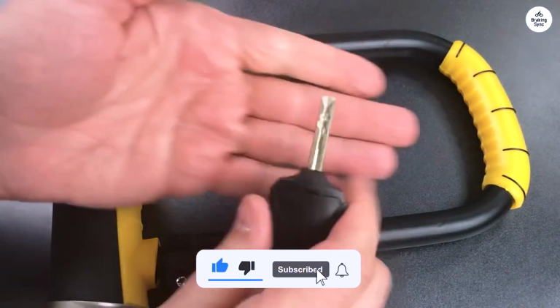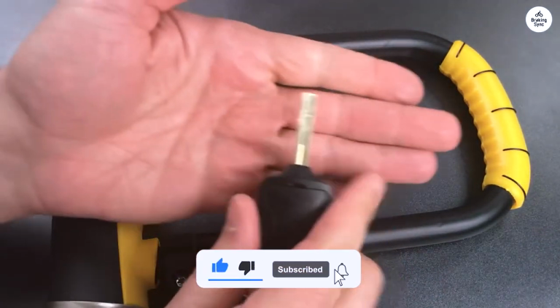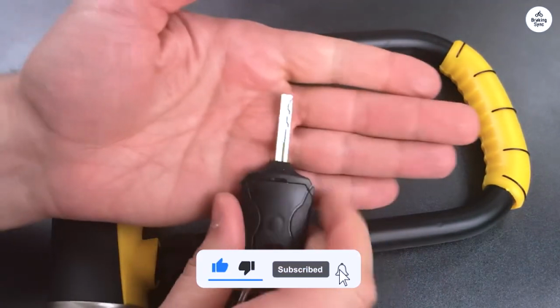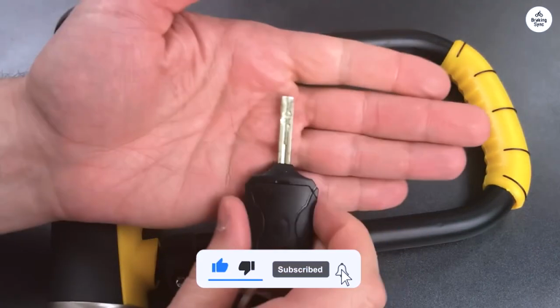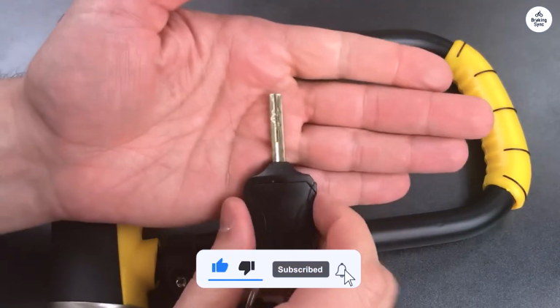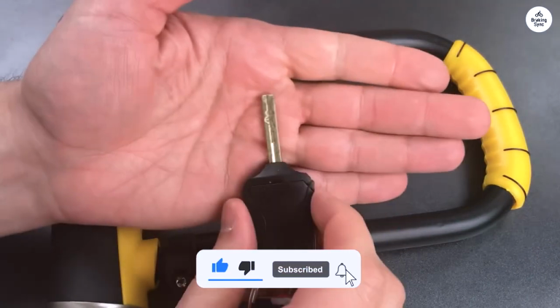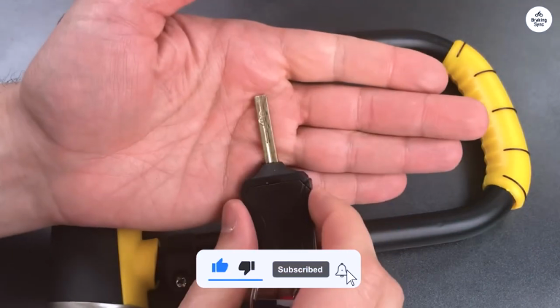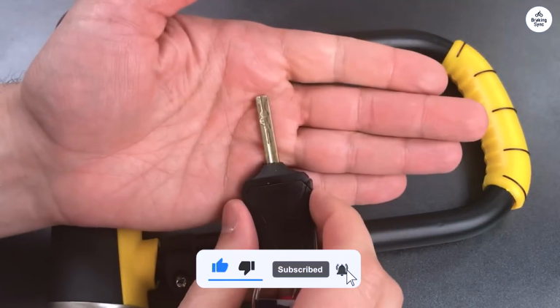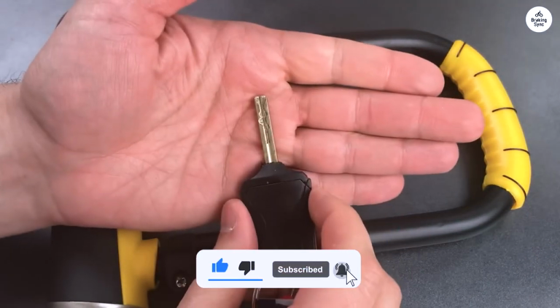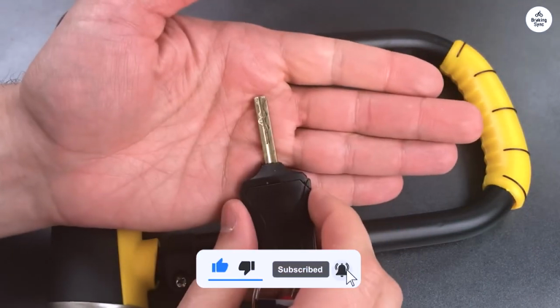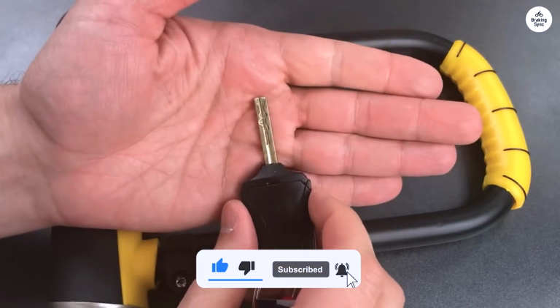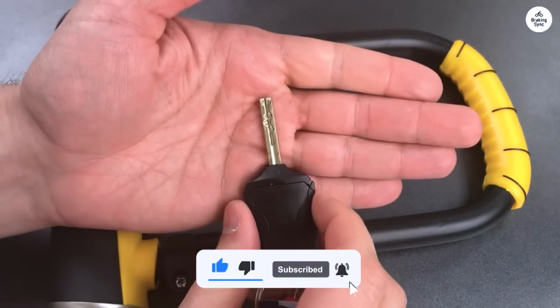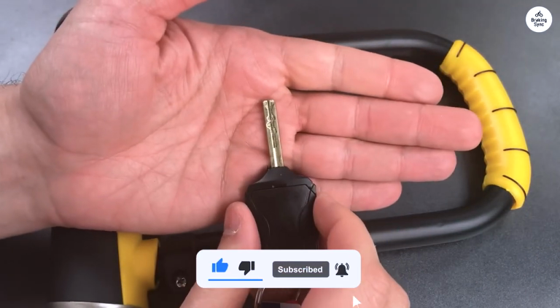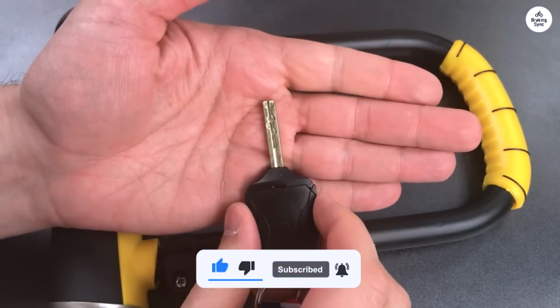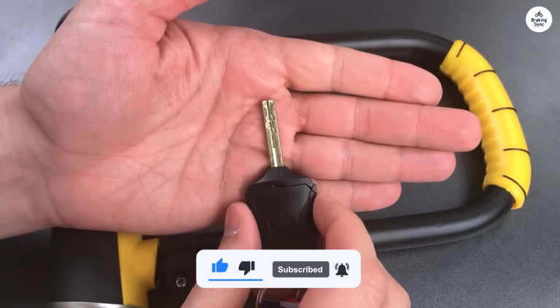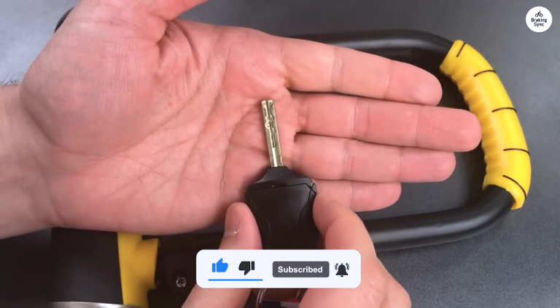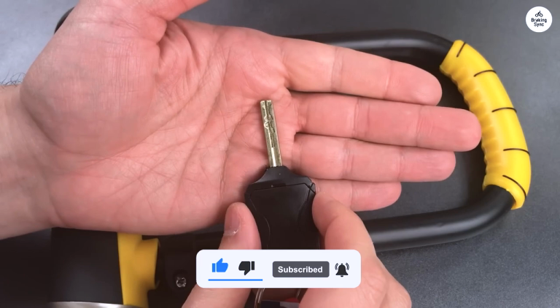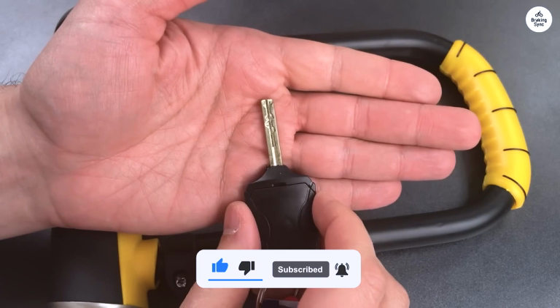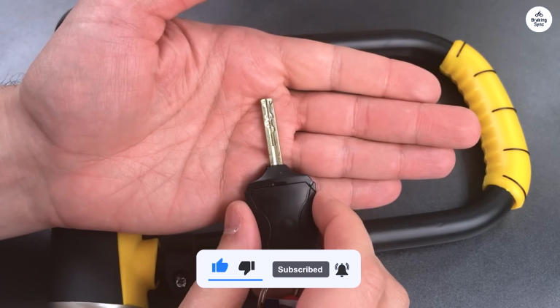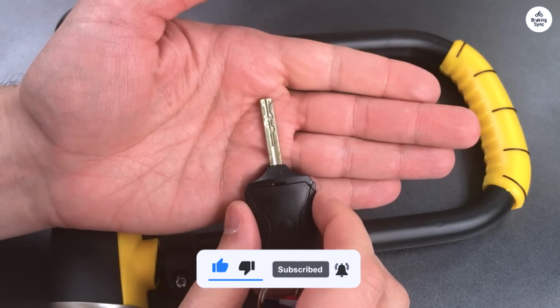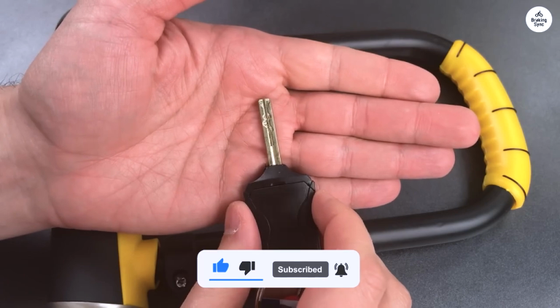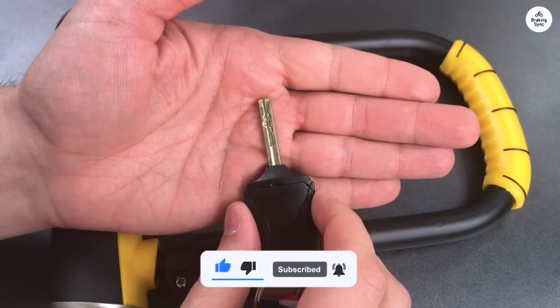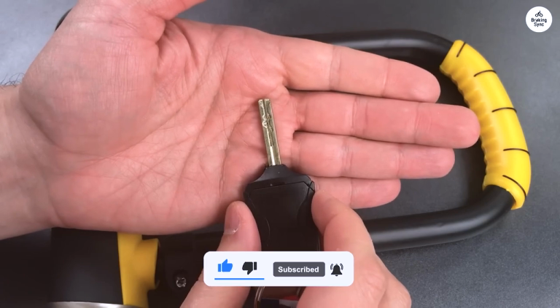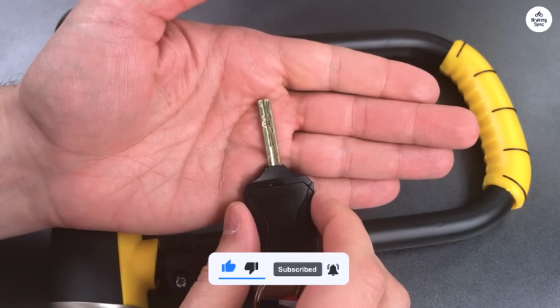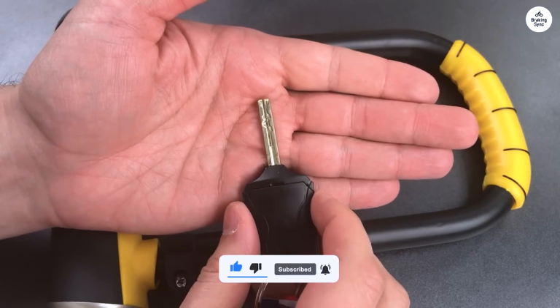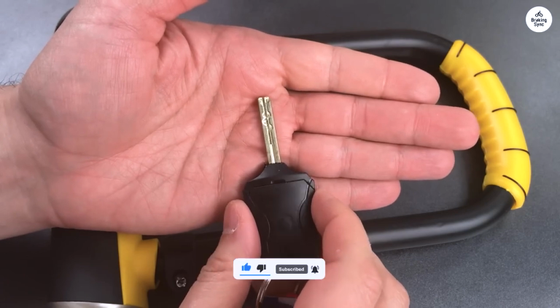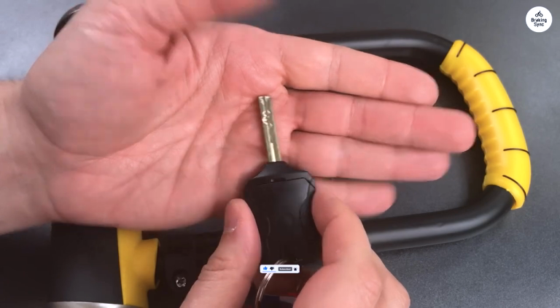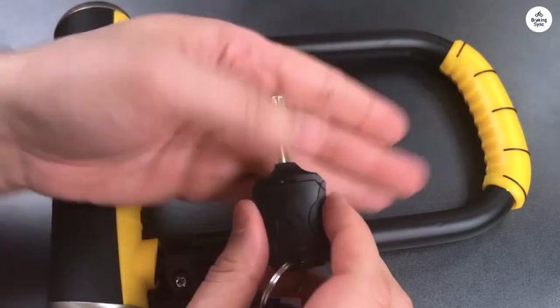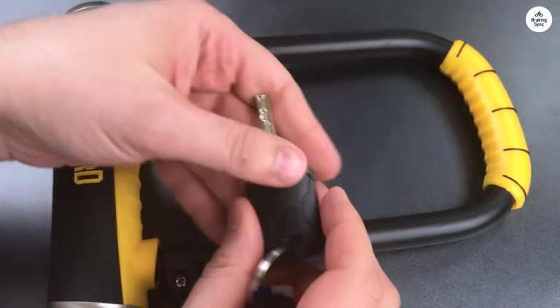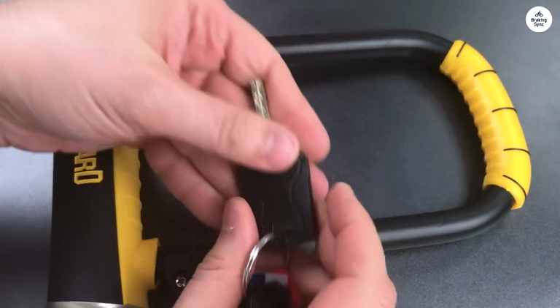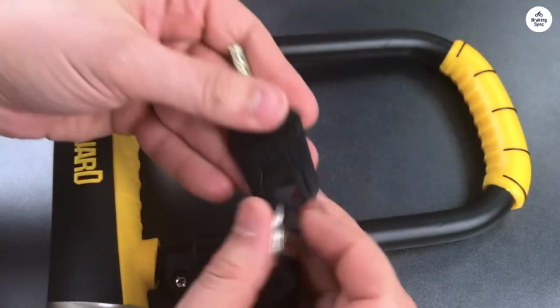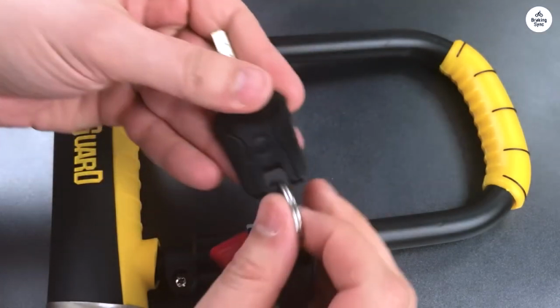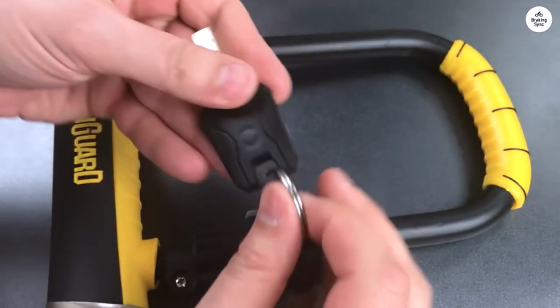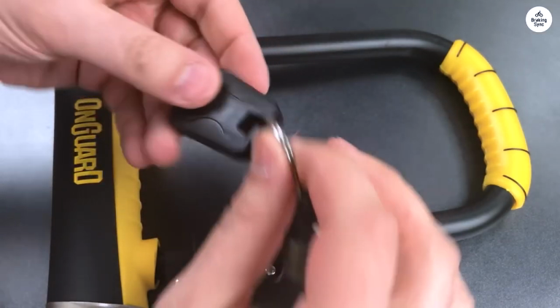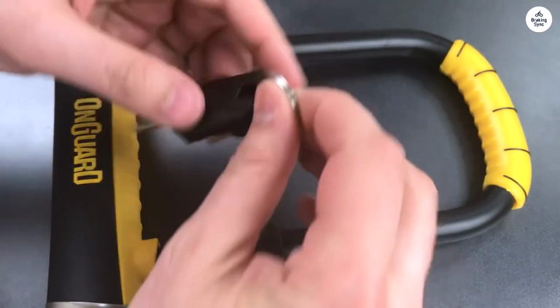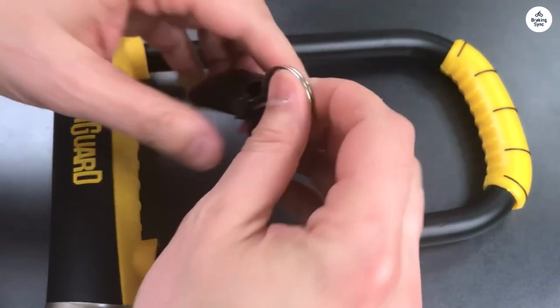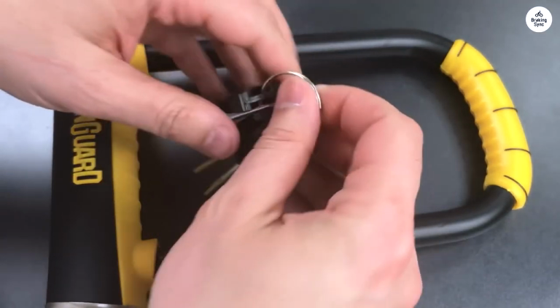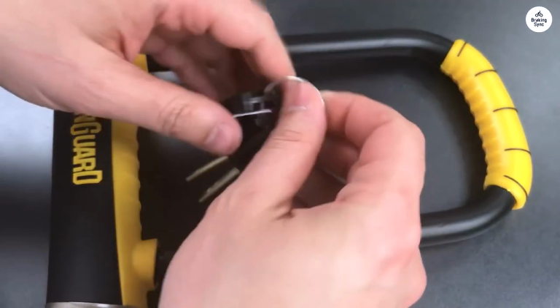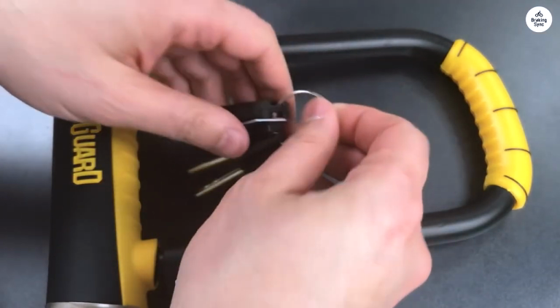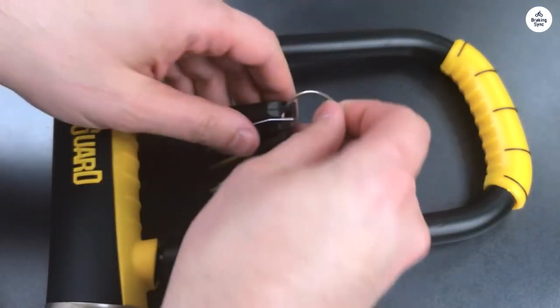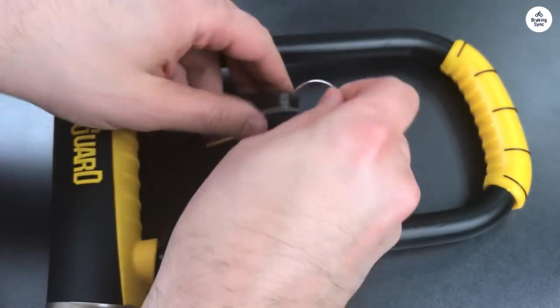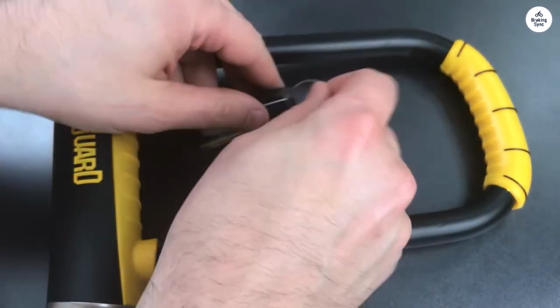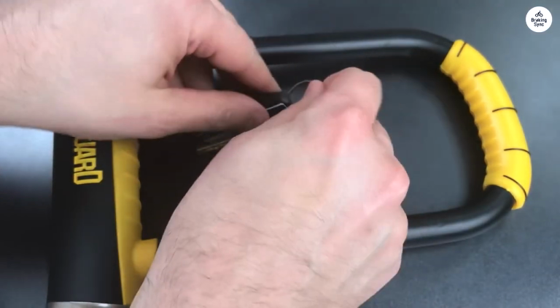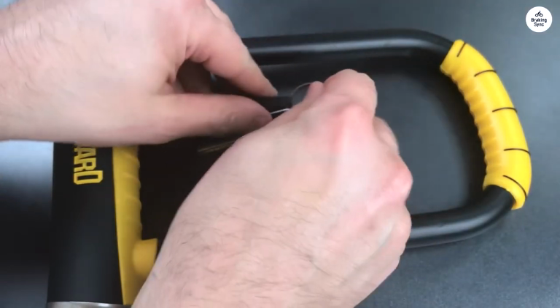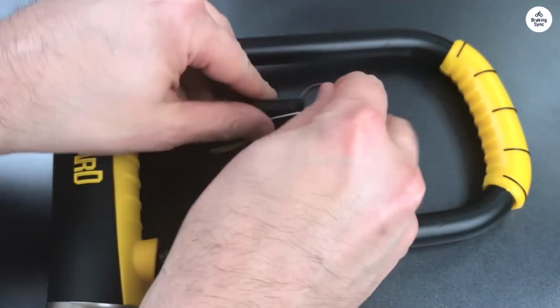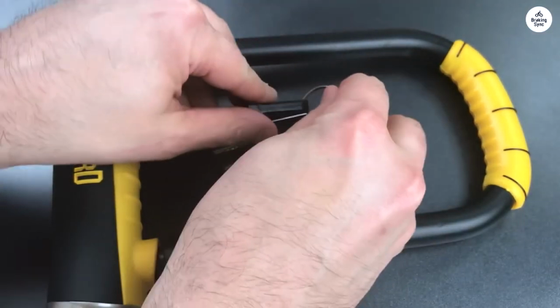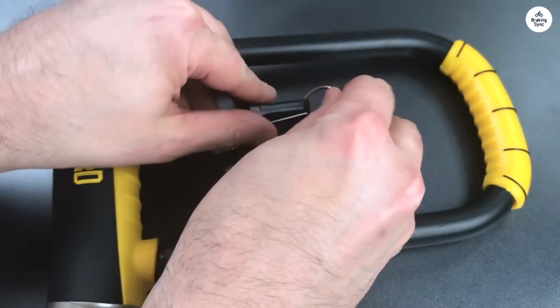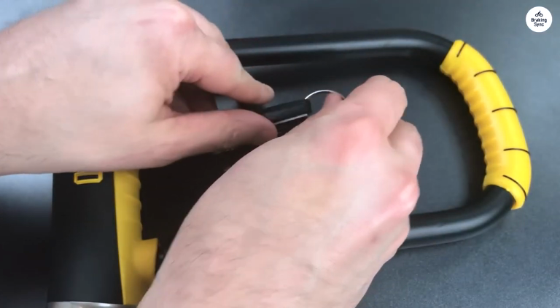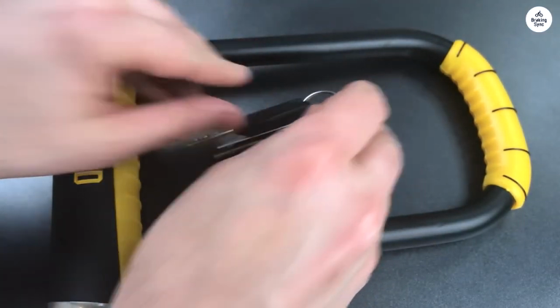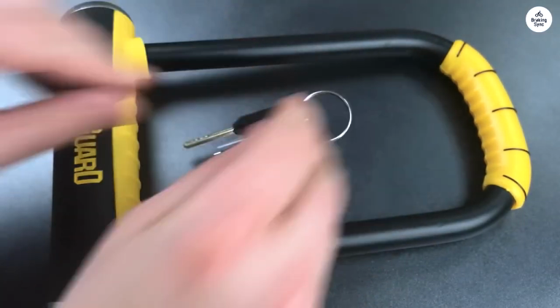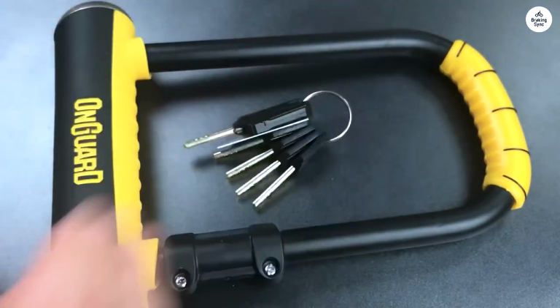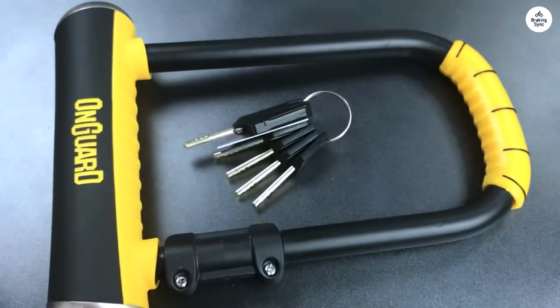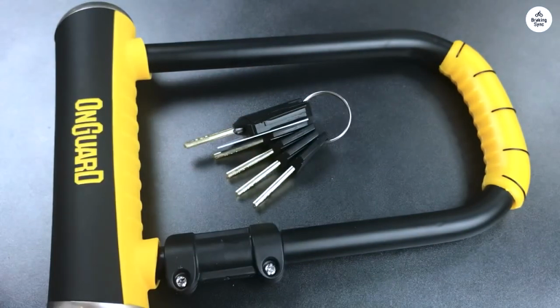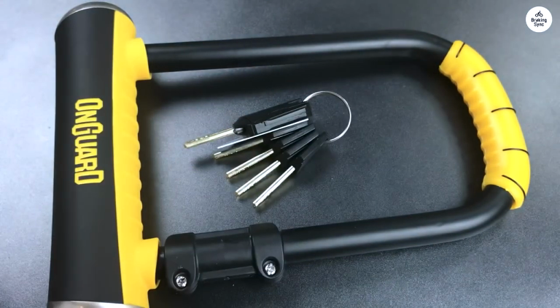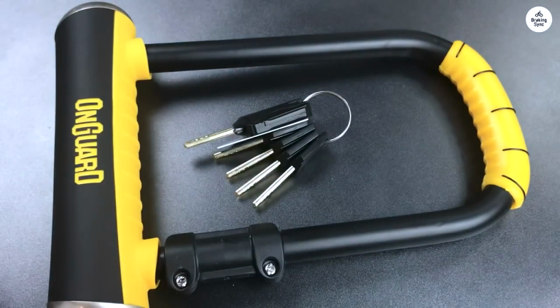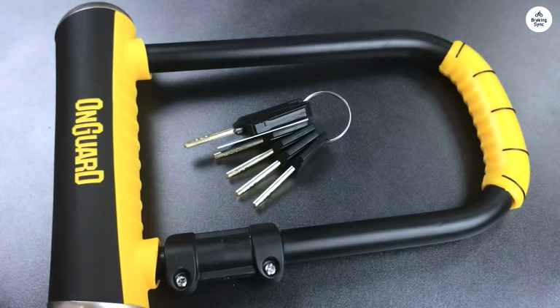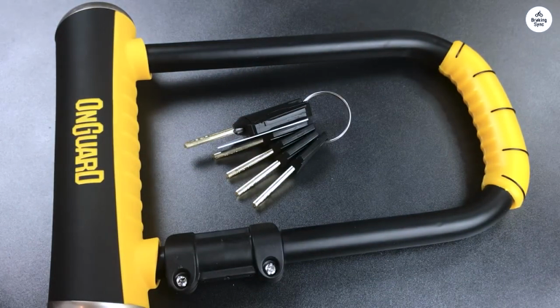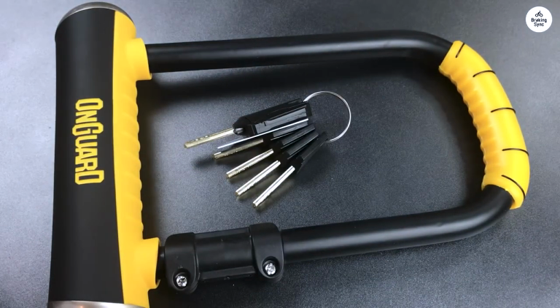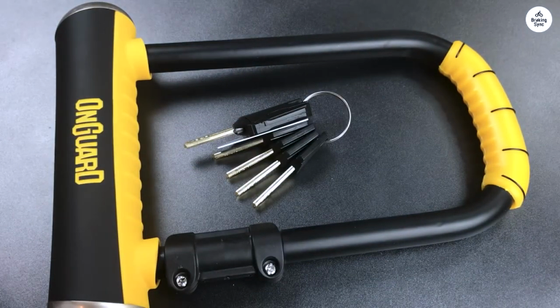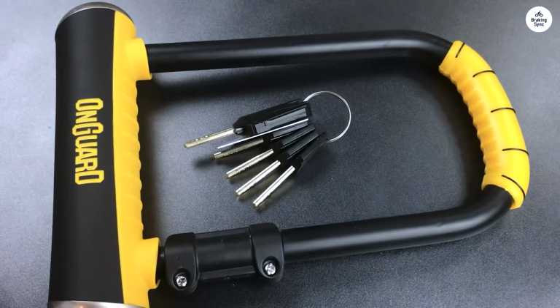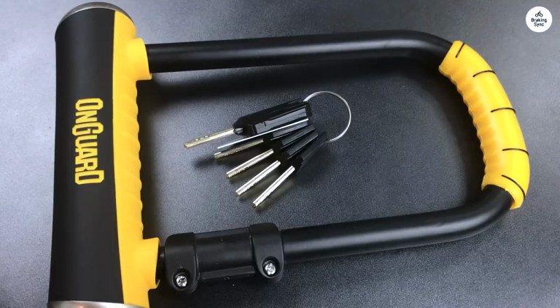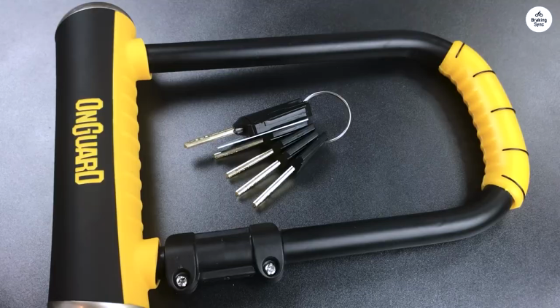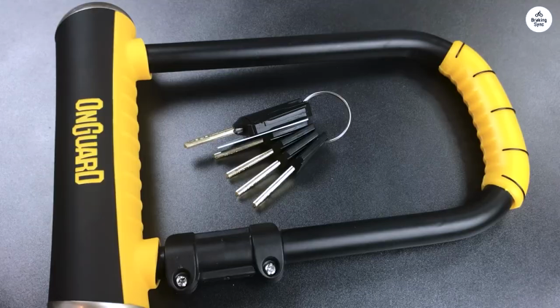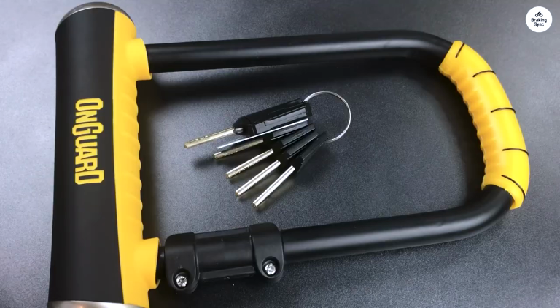However, these are mainly aesthetic concerns that I was aware of before purchasing. Overall, I highly recommend this lock.